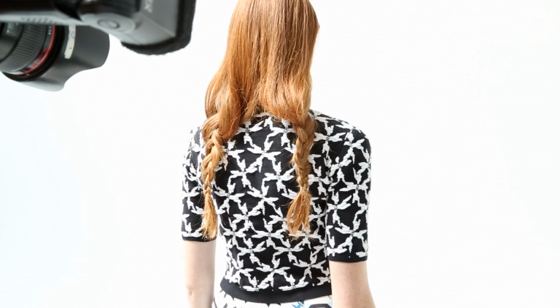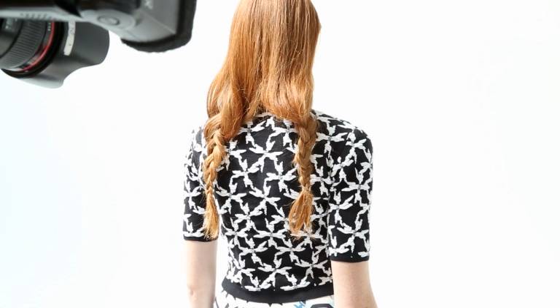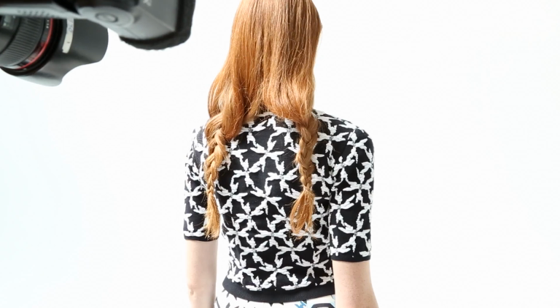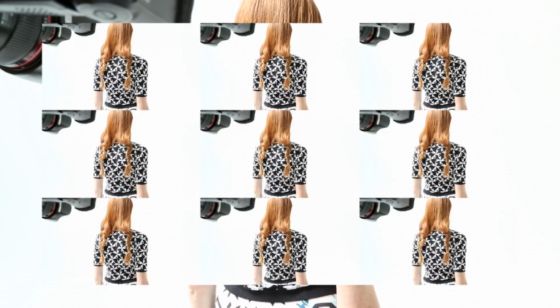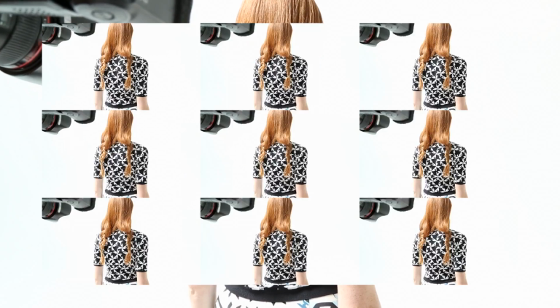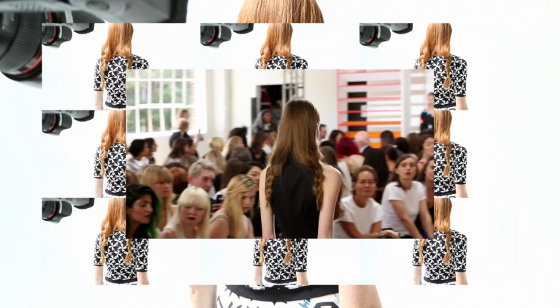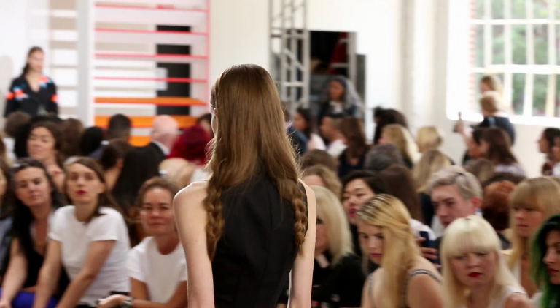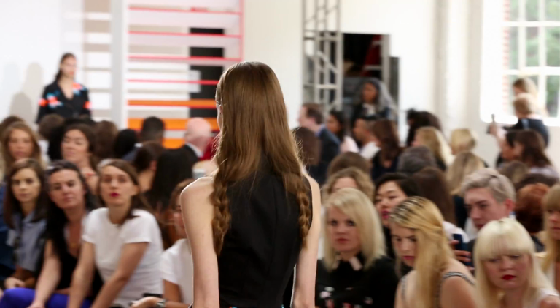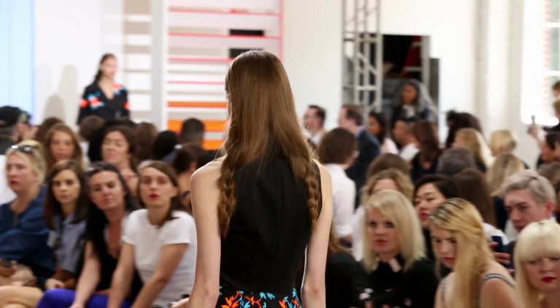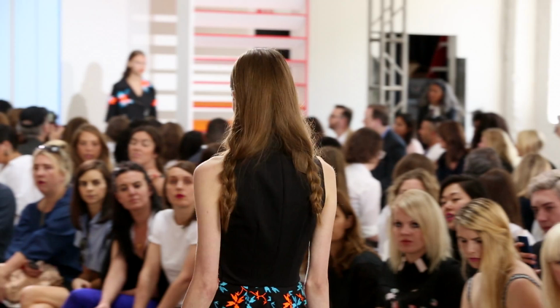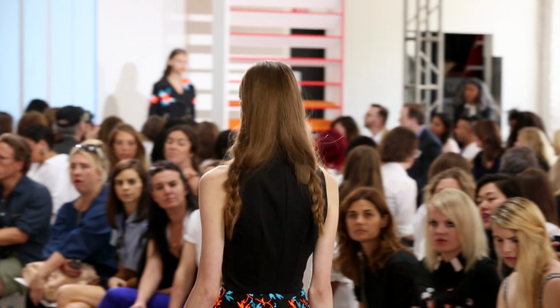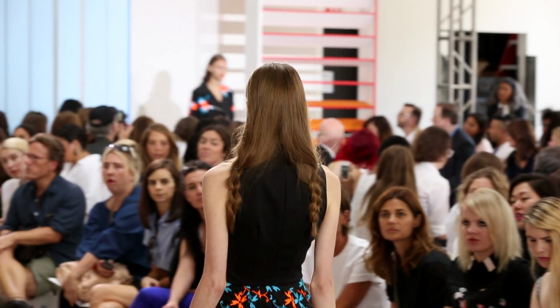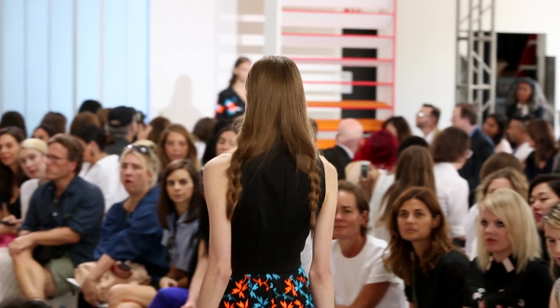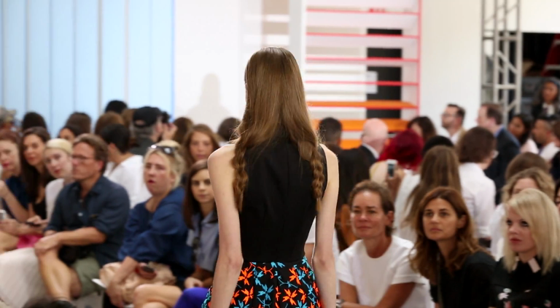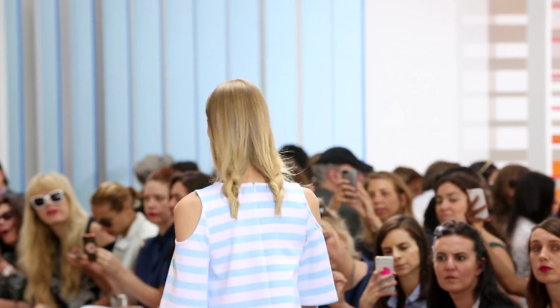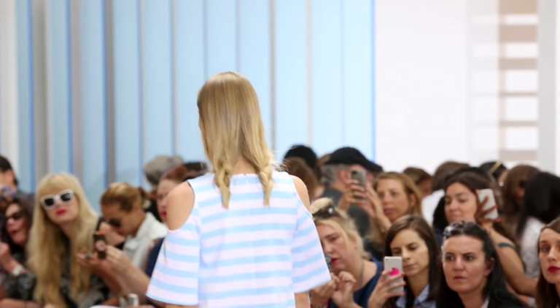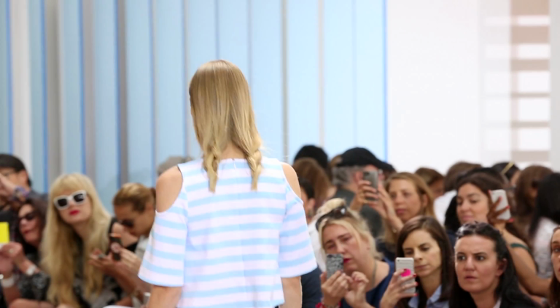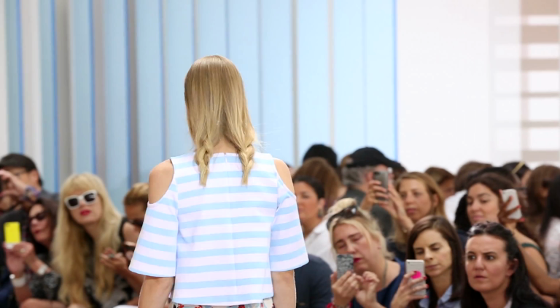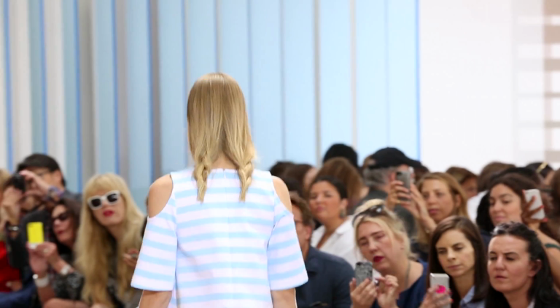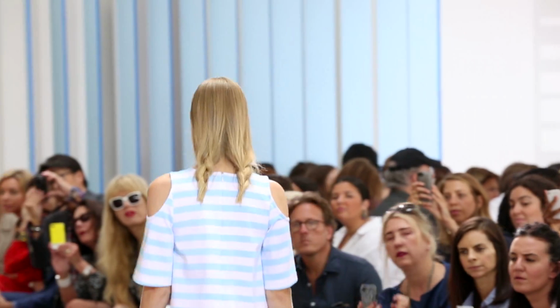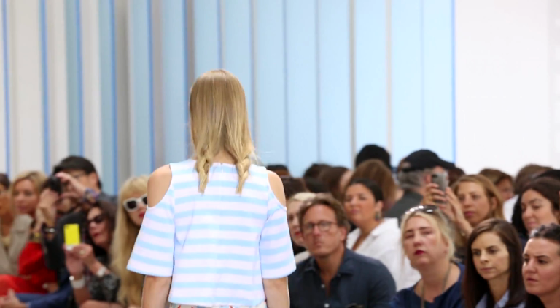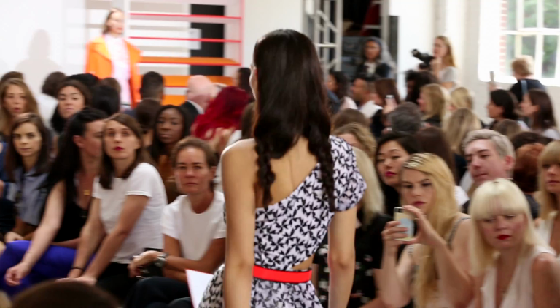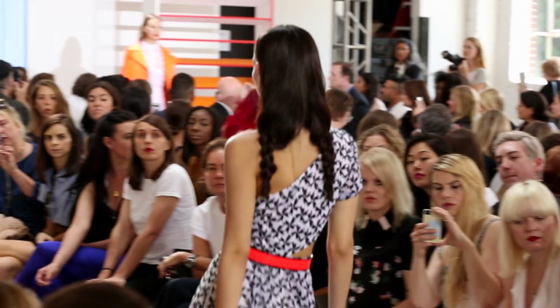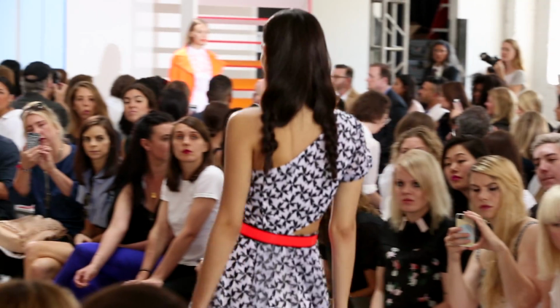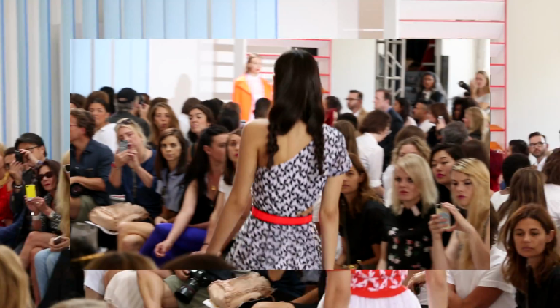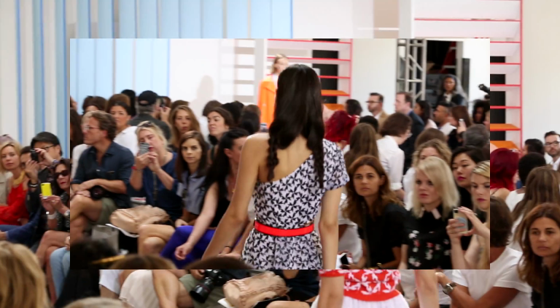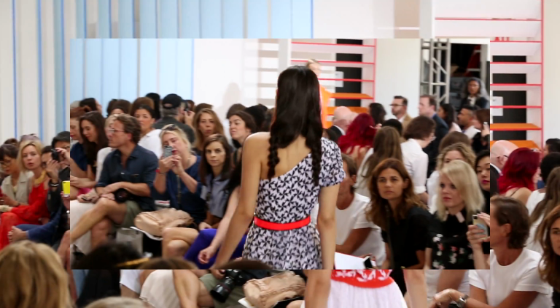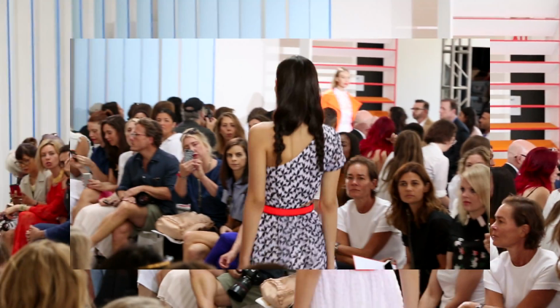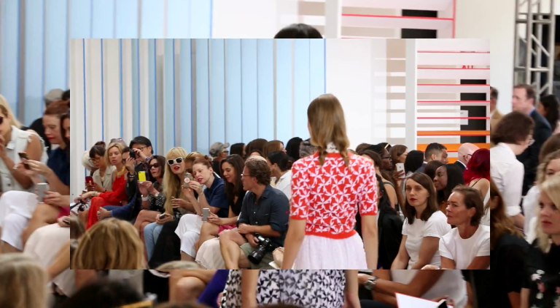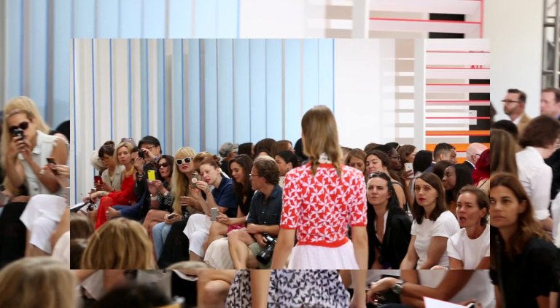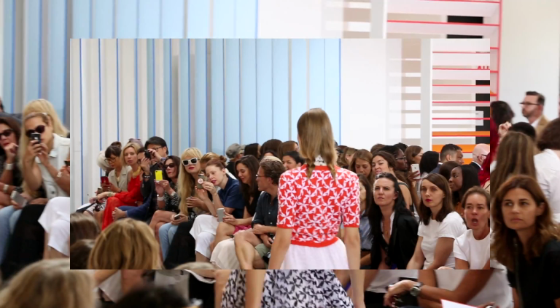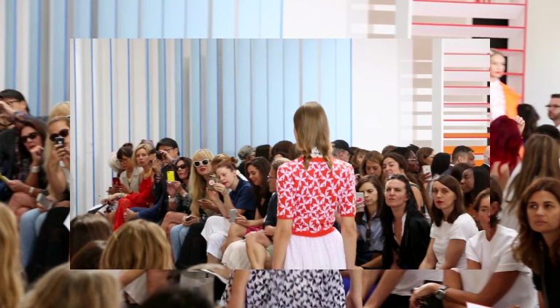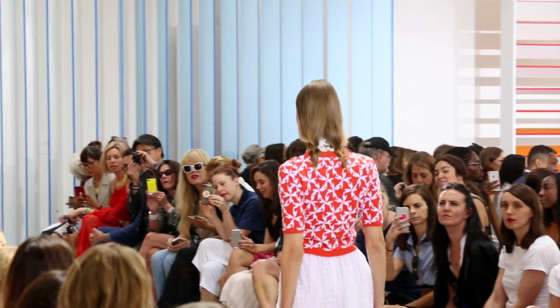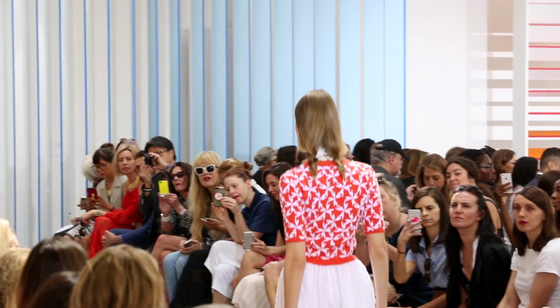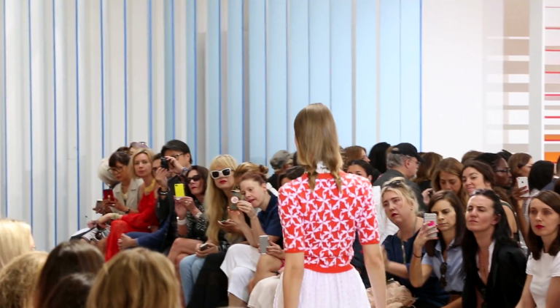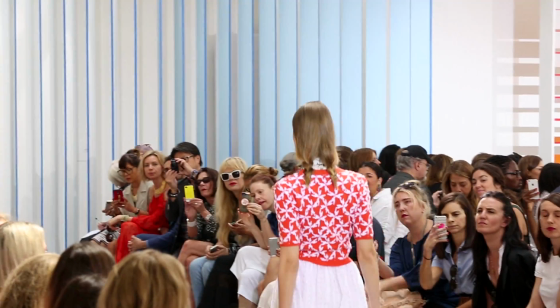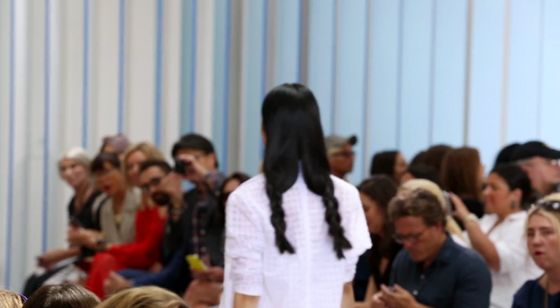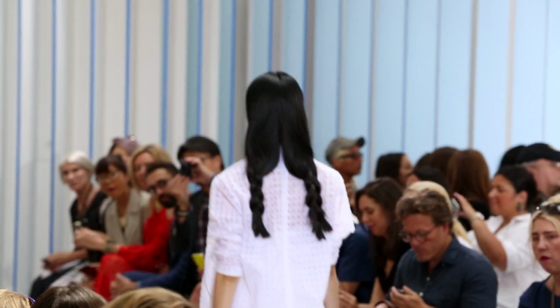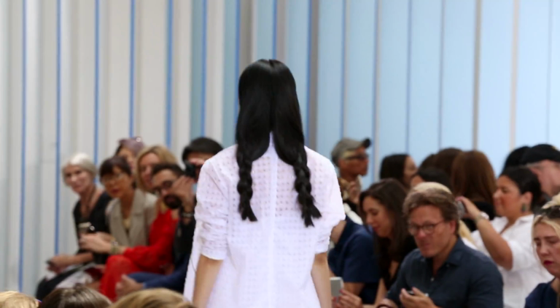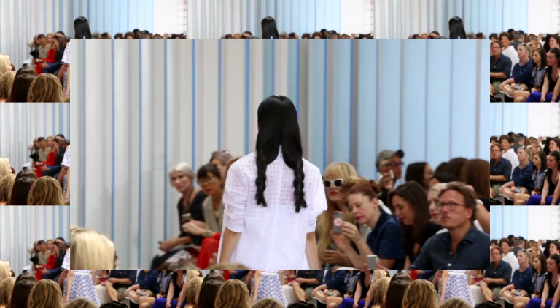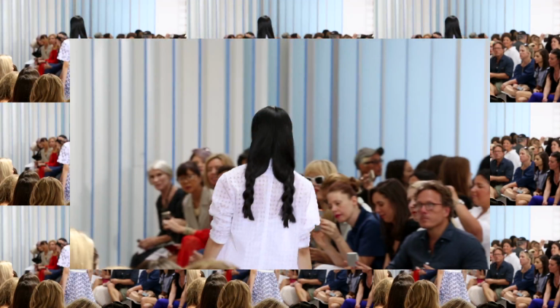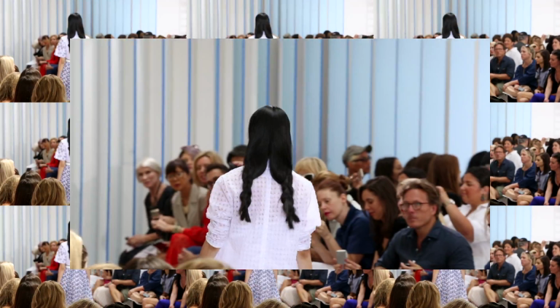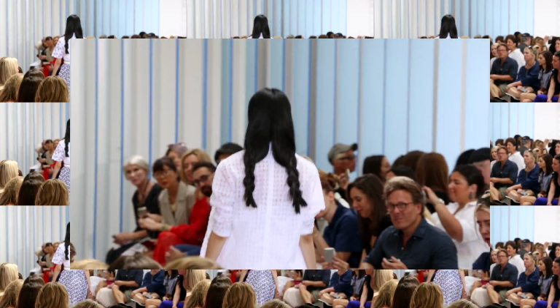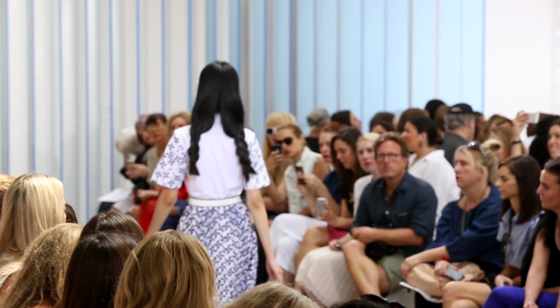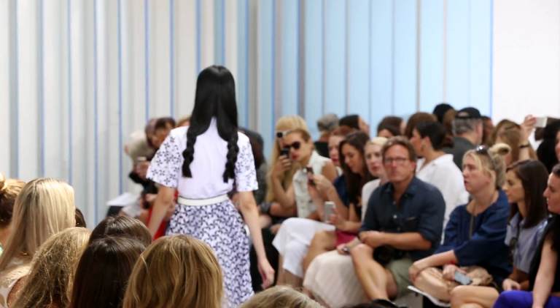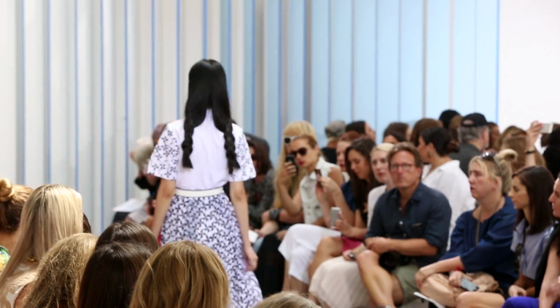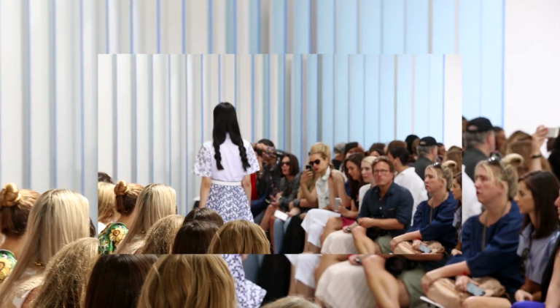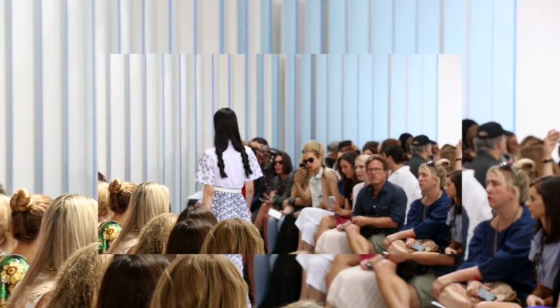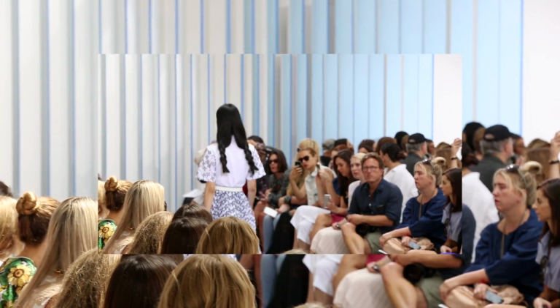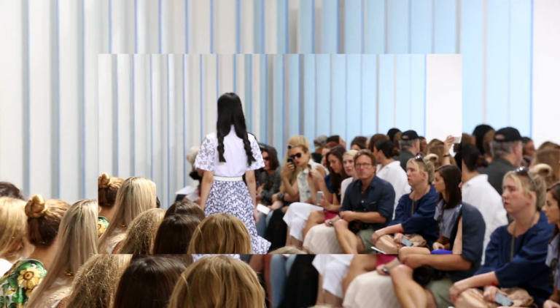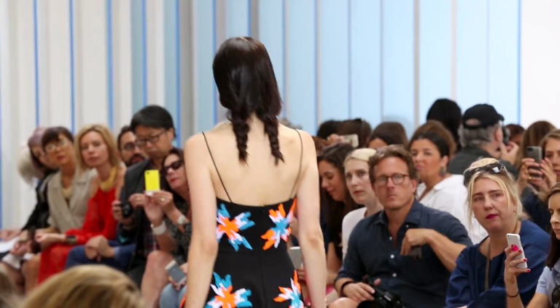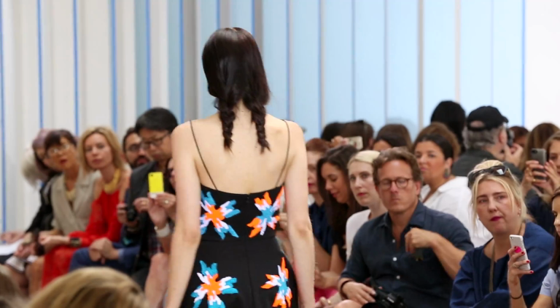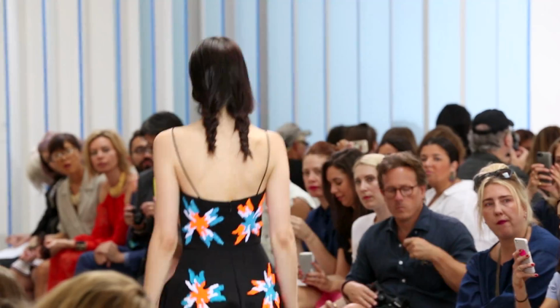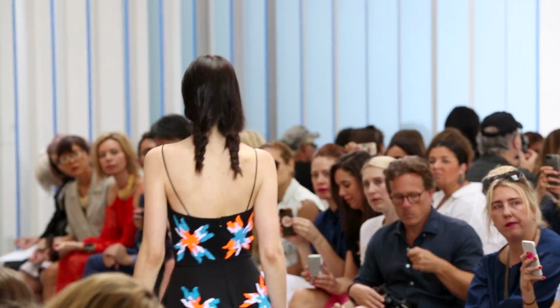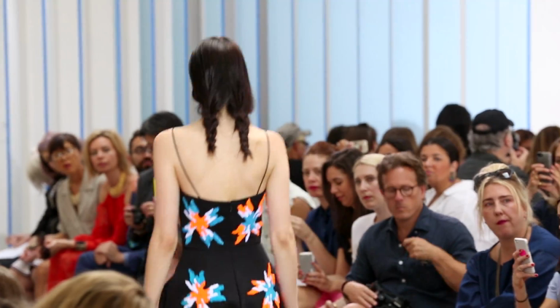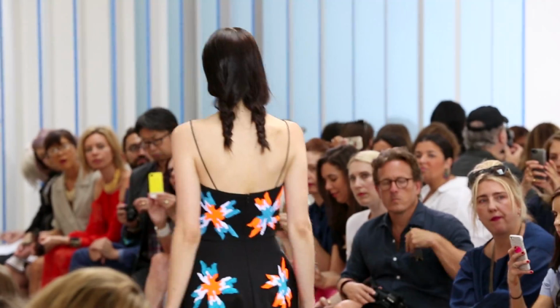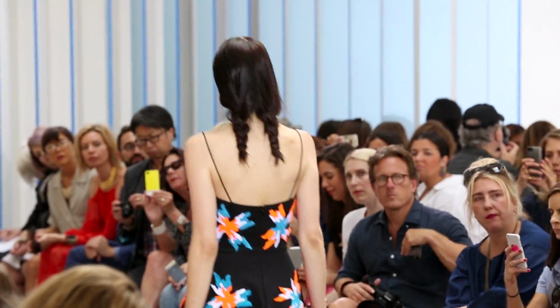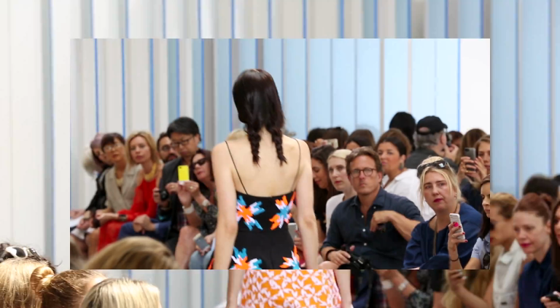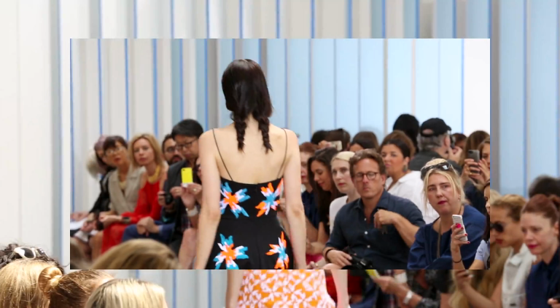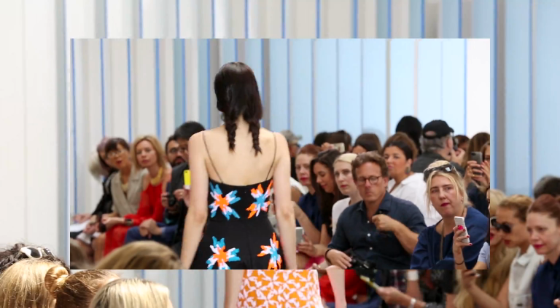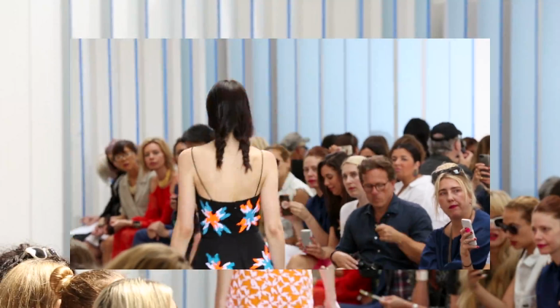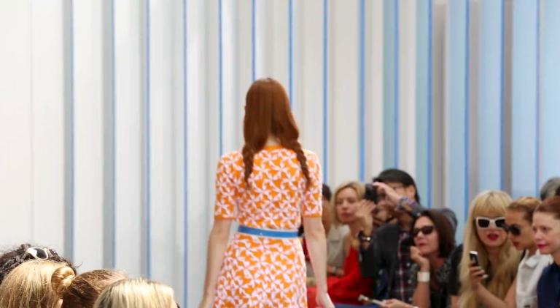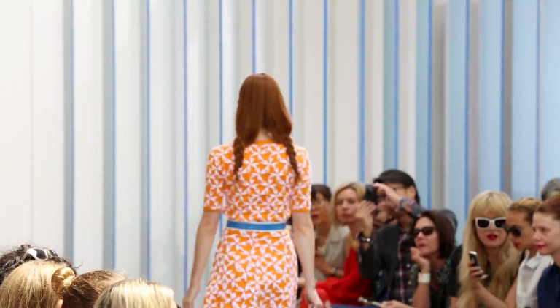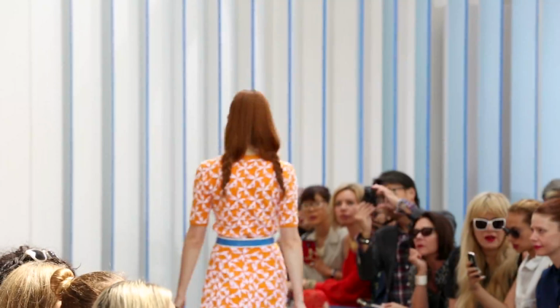Tanya Taylor is part of this year's Vogue Fashion Fun Competition, so it's a really exciting time for her and I love being a part of it.